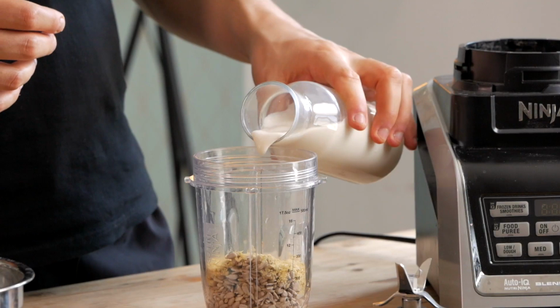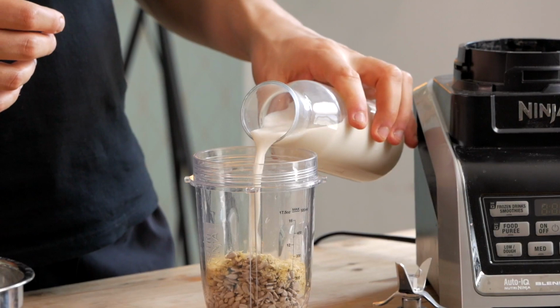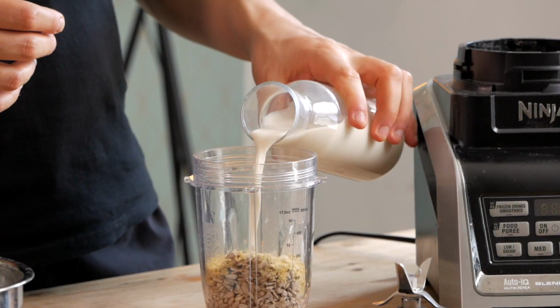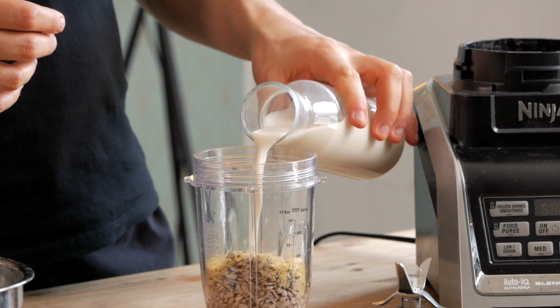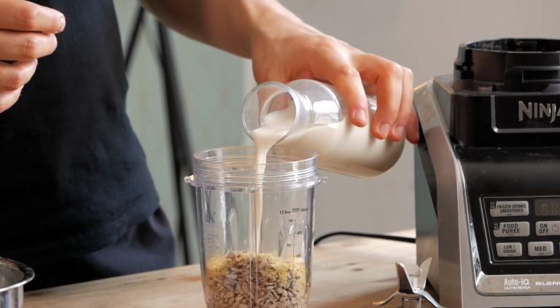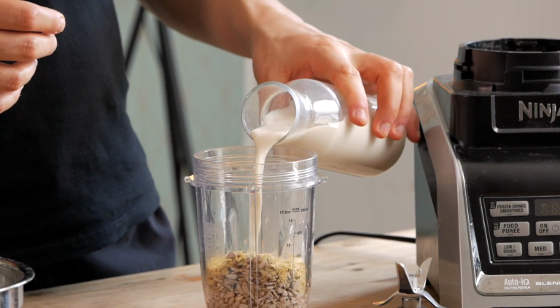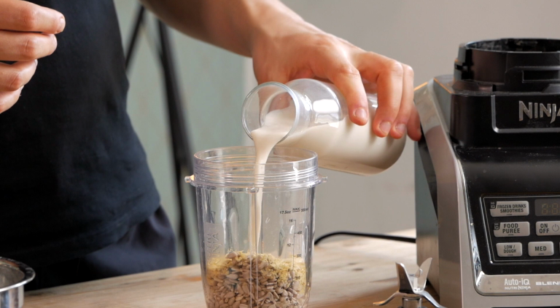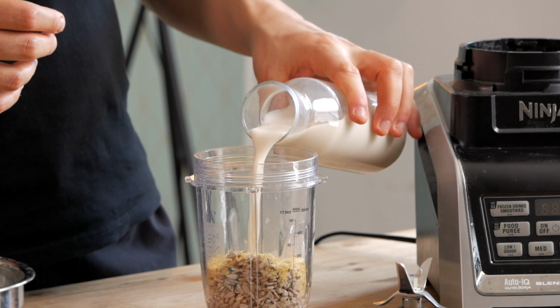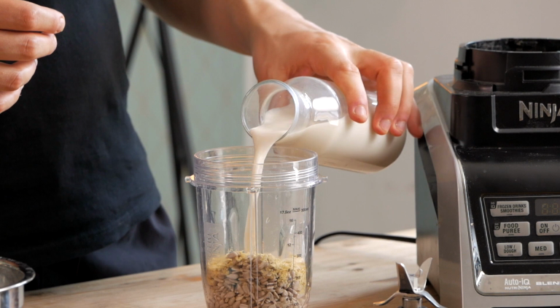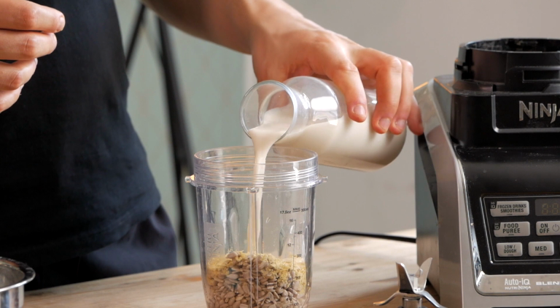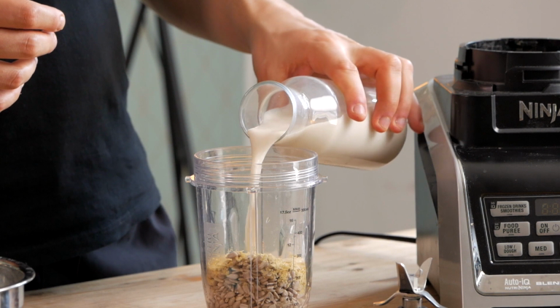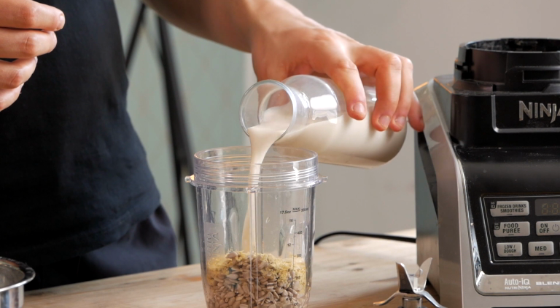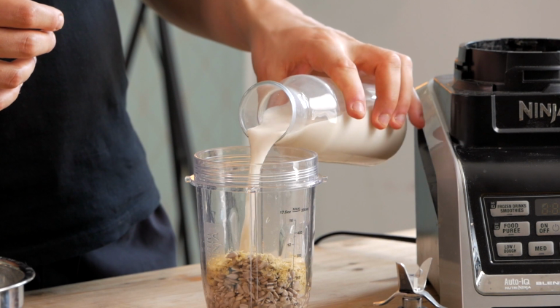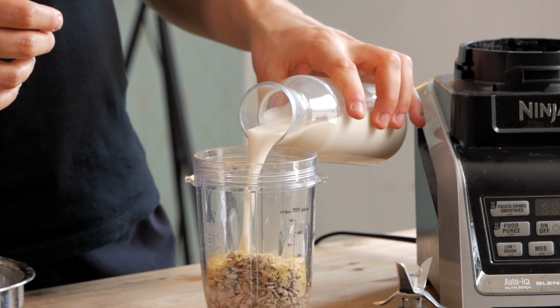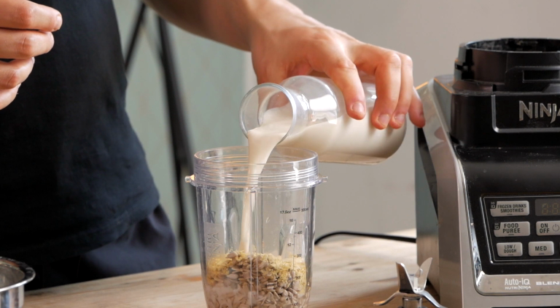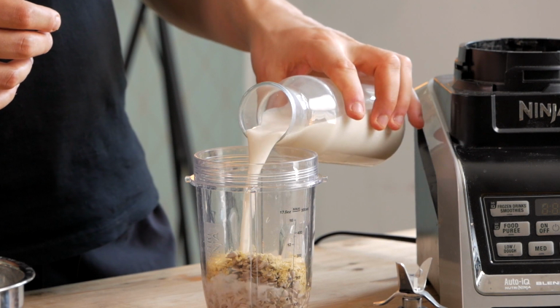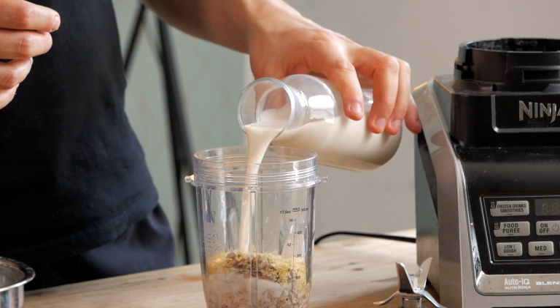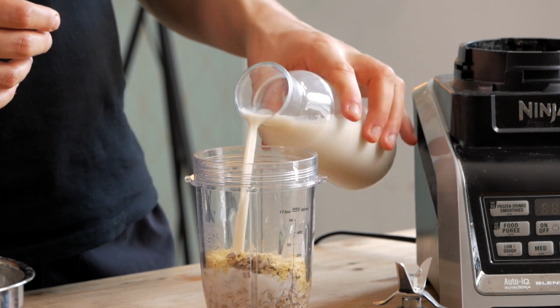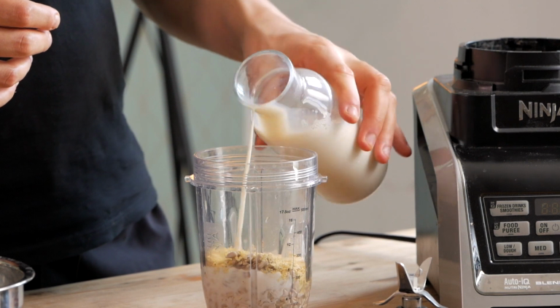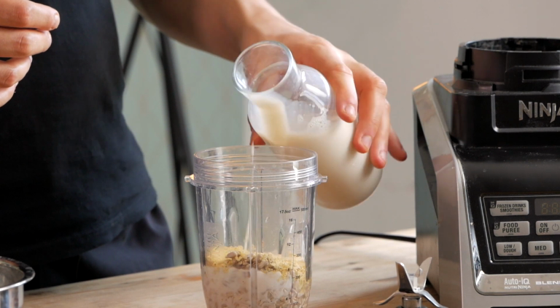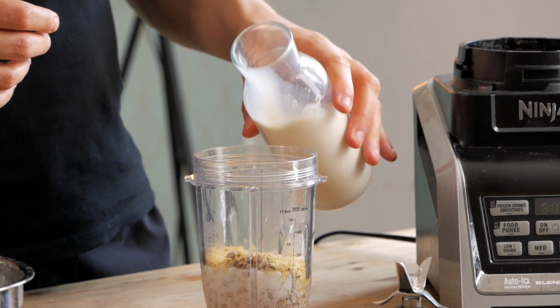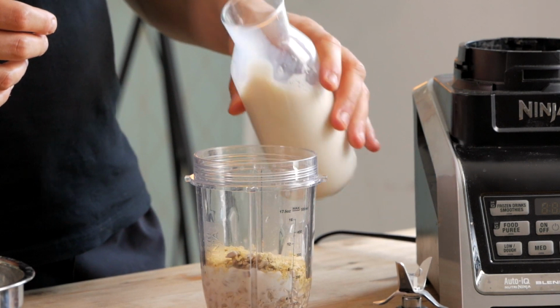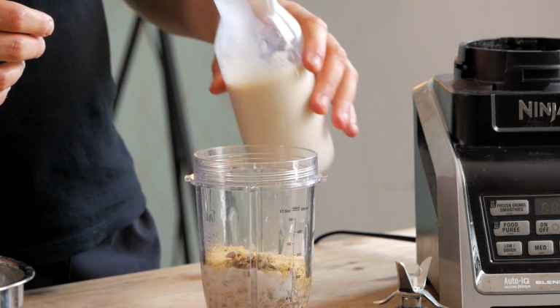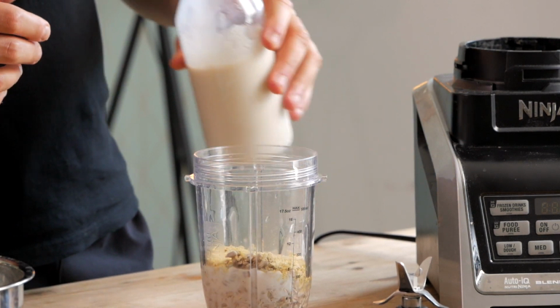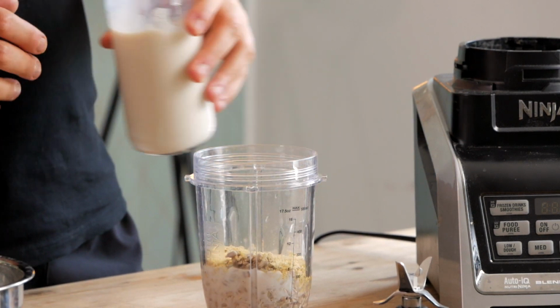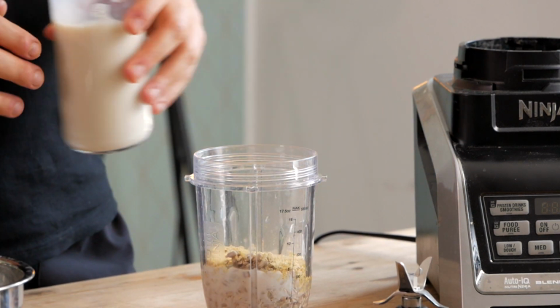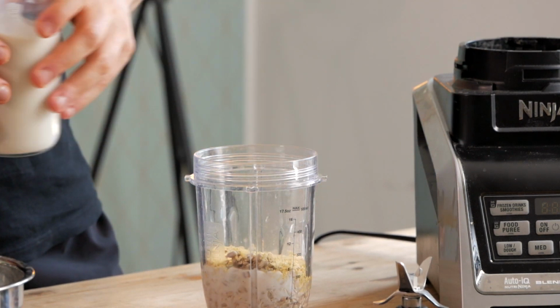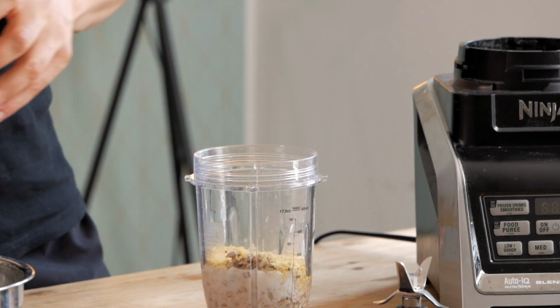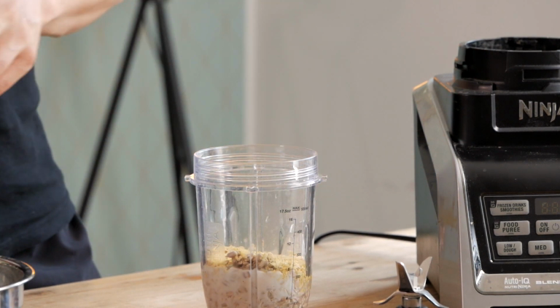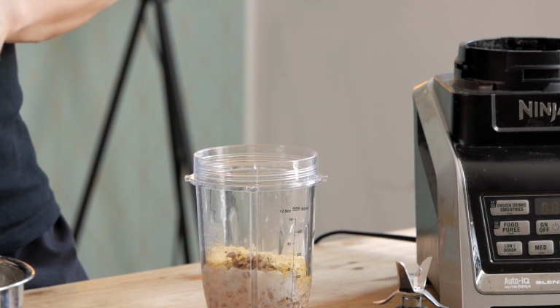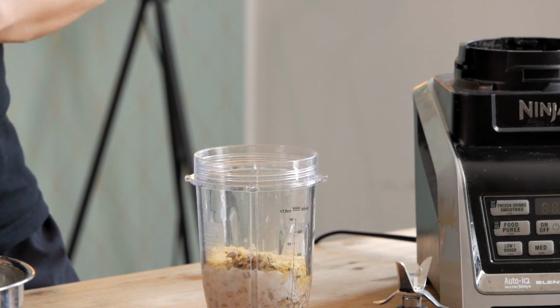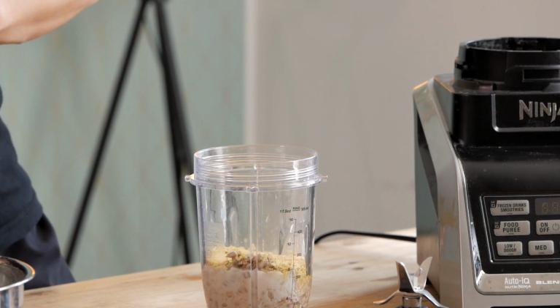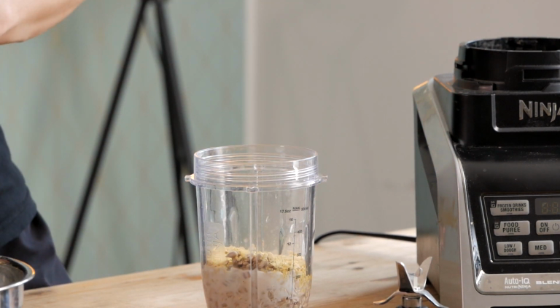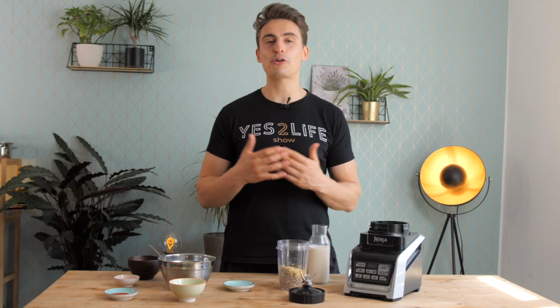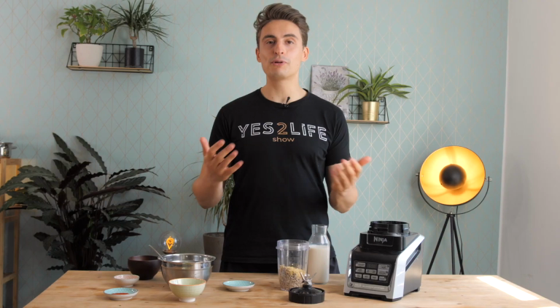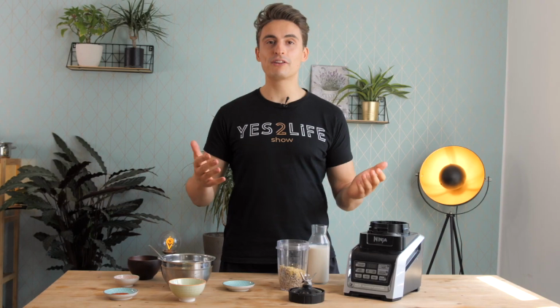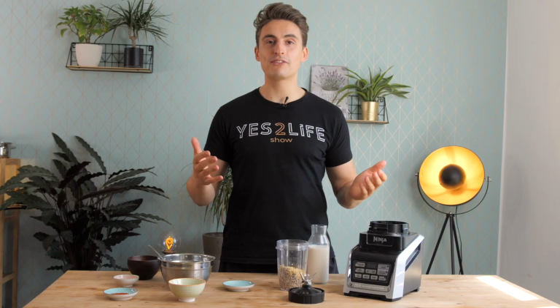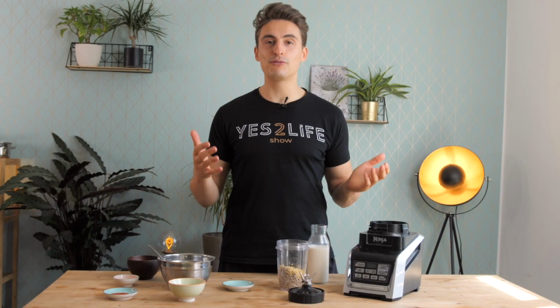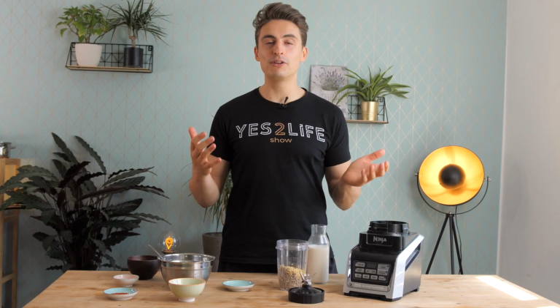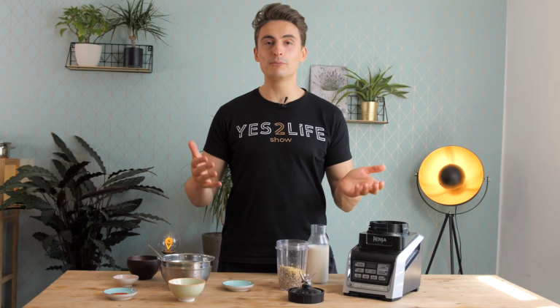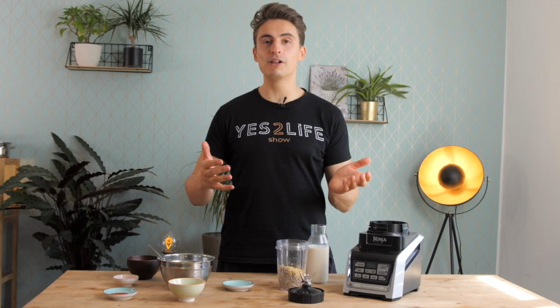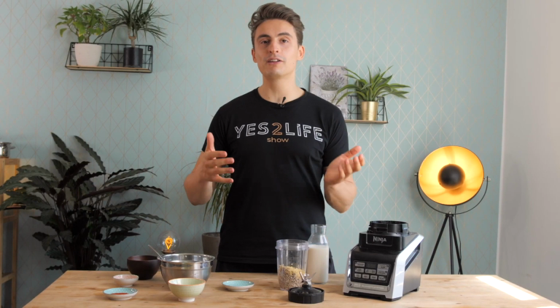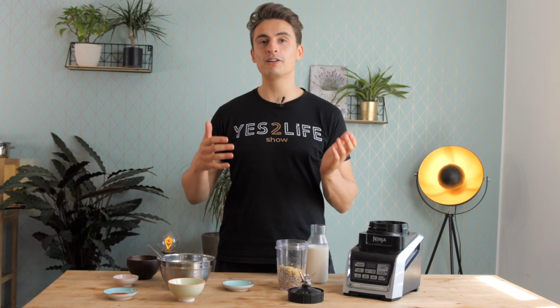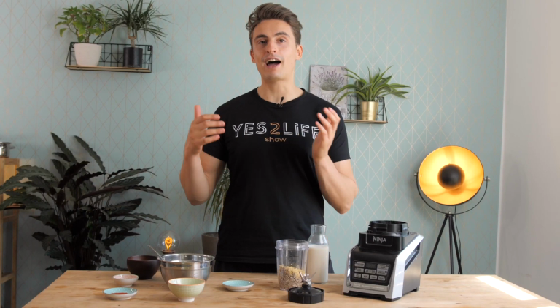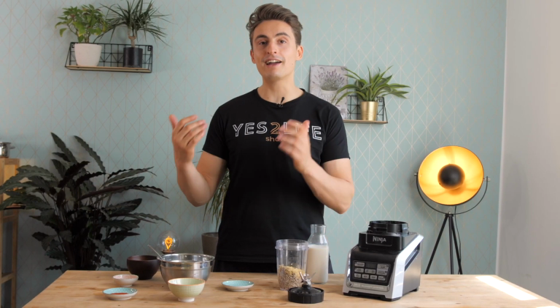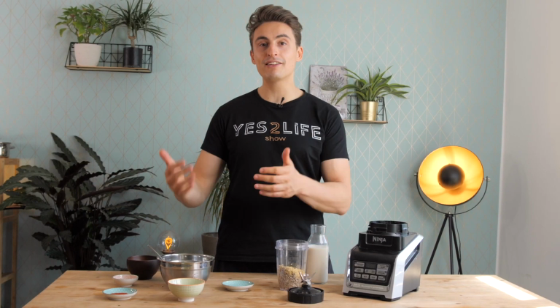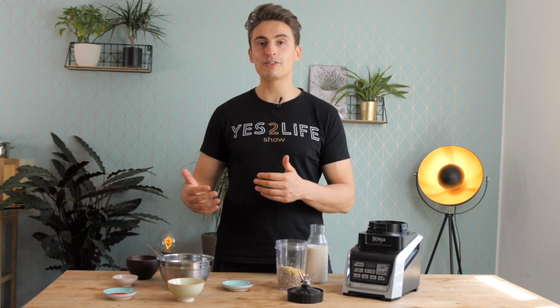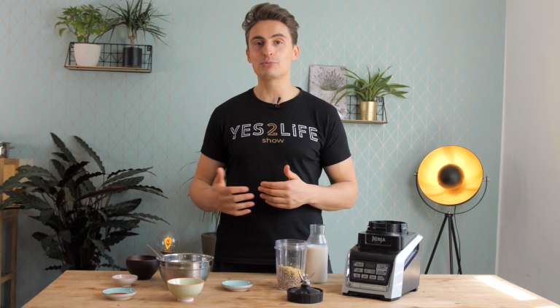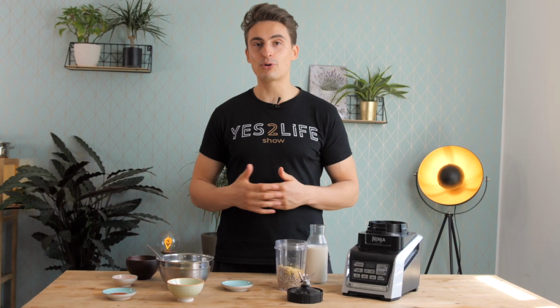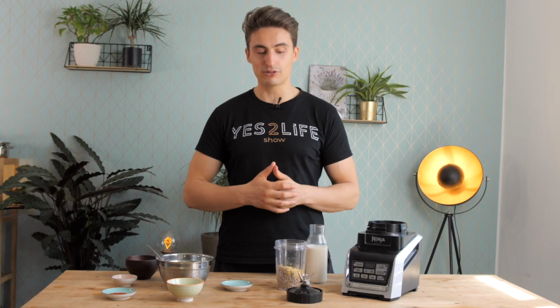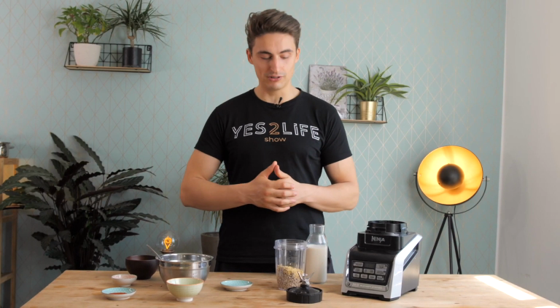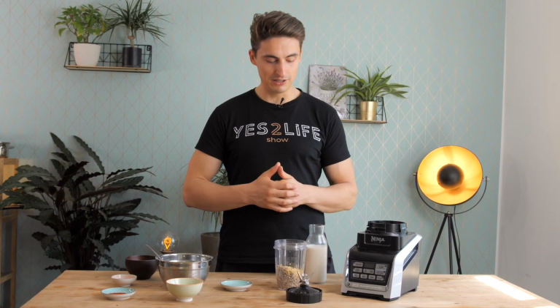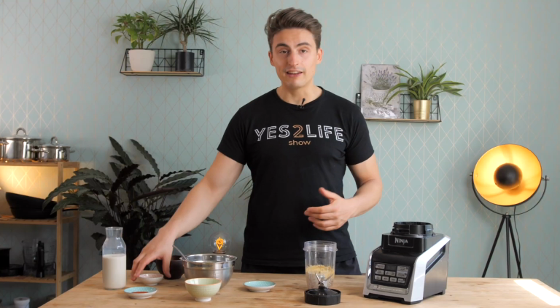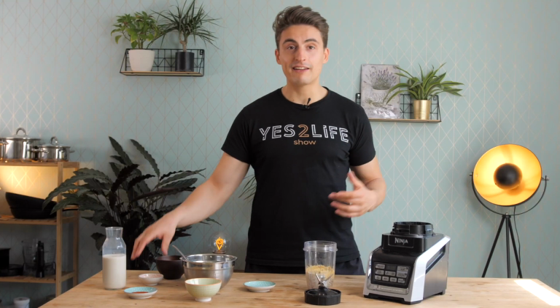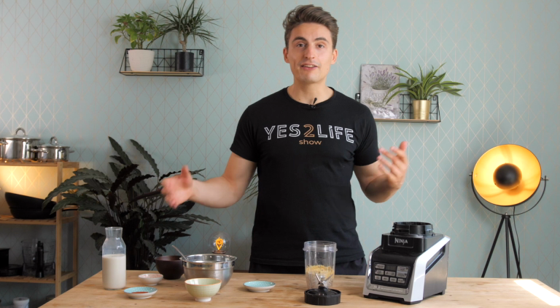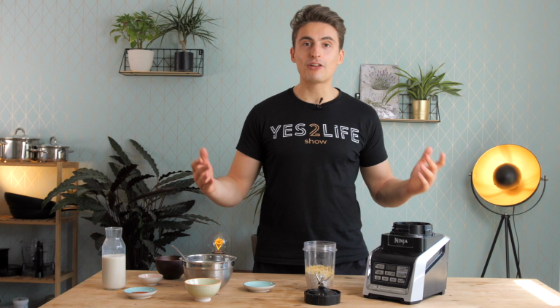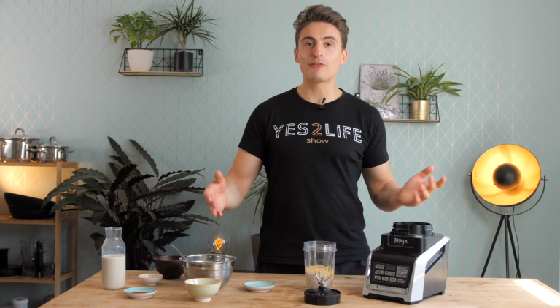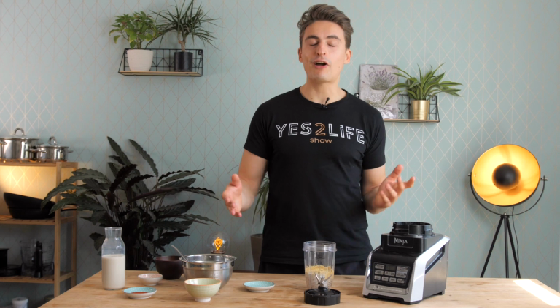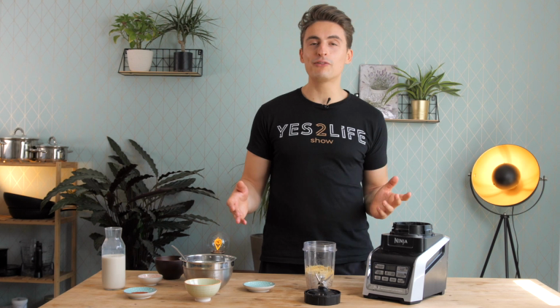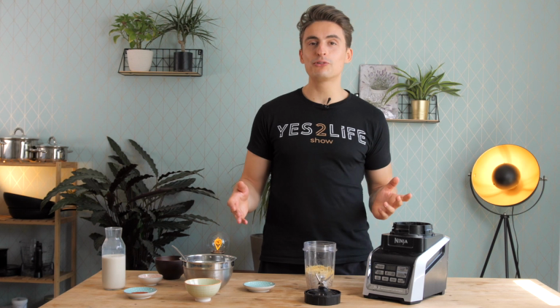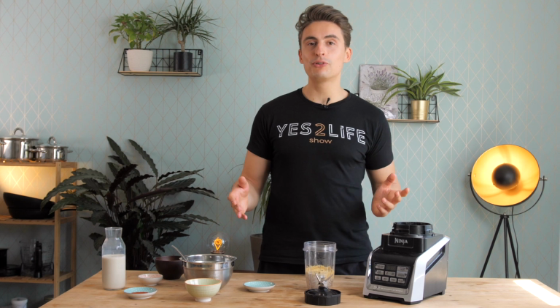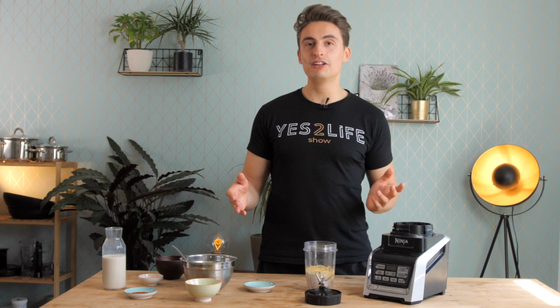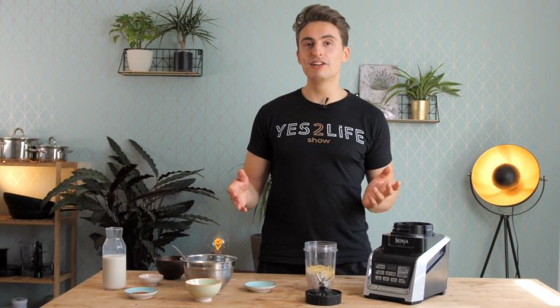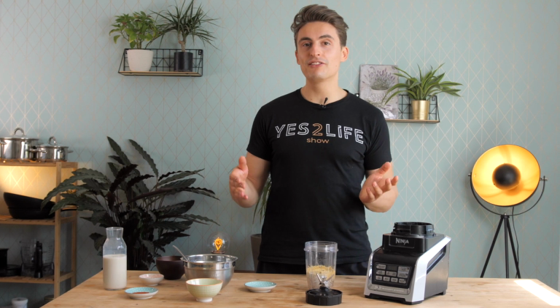Then you can either add some water, but I like to add some soy milk. Soy milk is the vegan milk highest in protein.